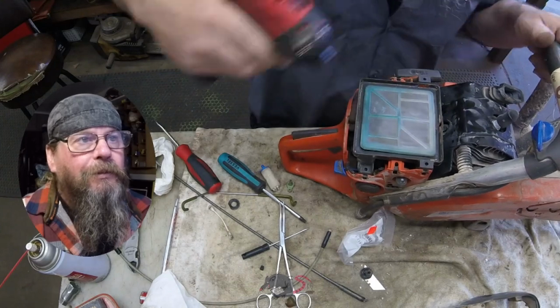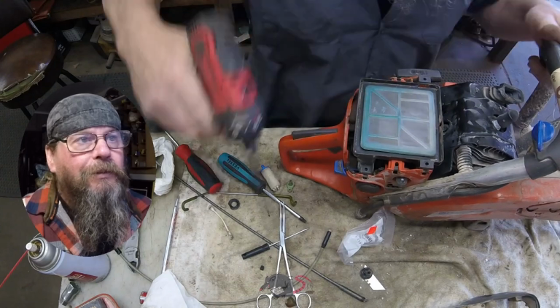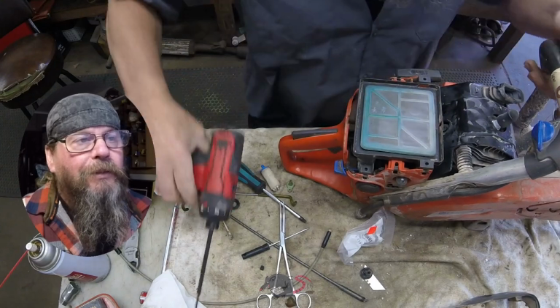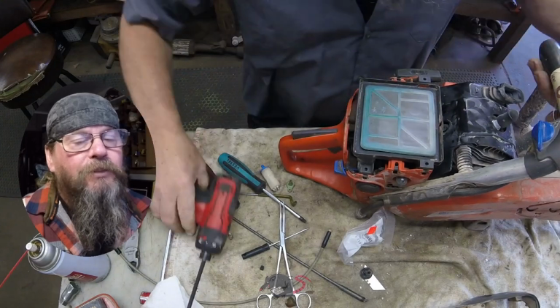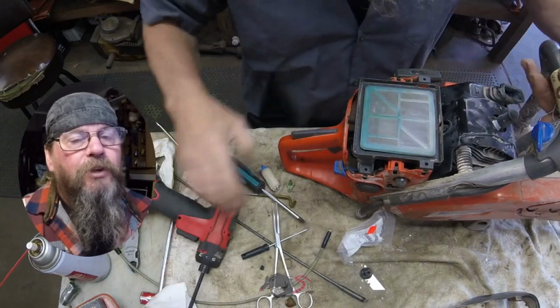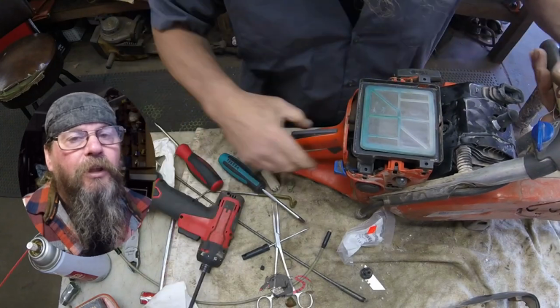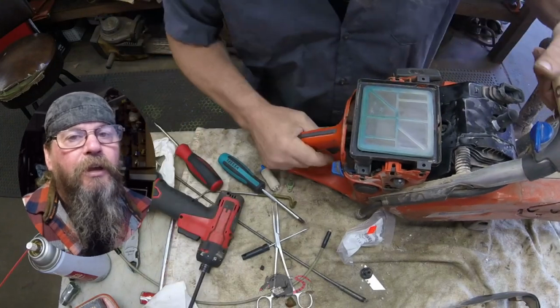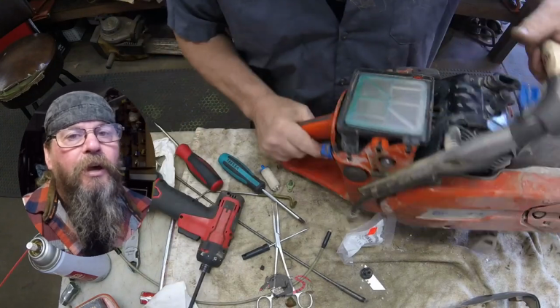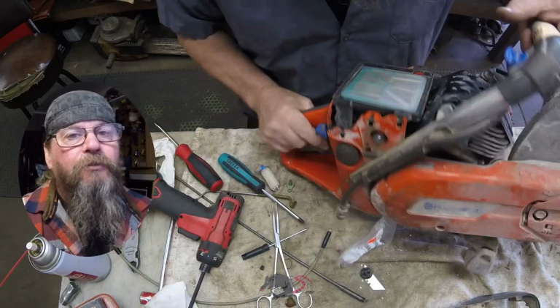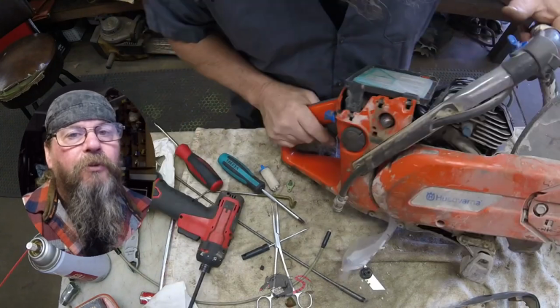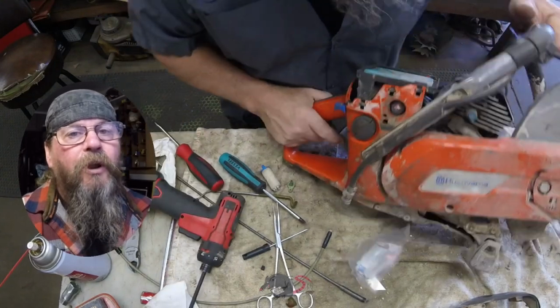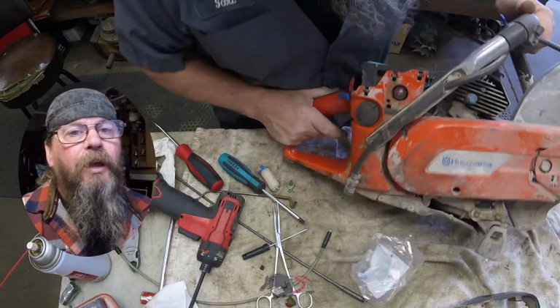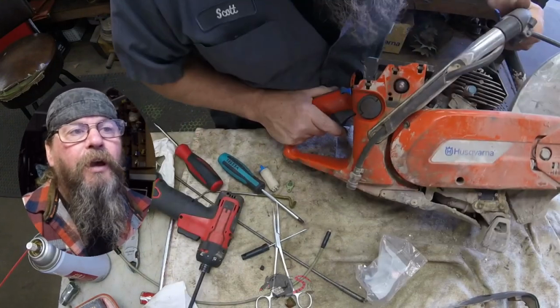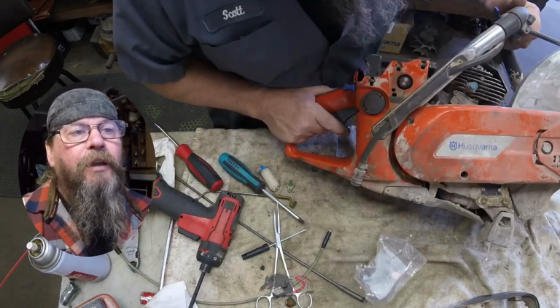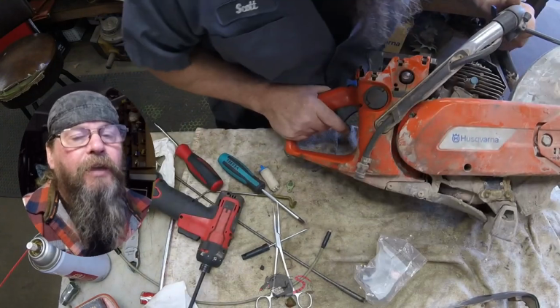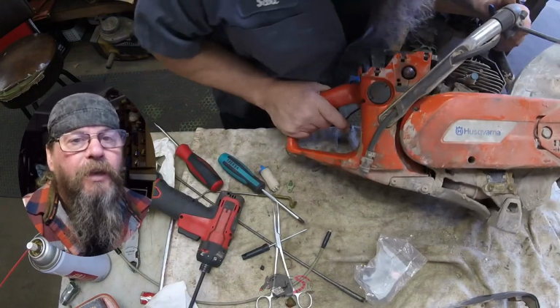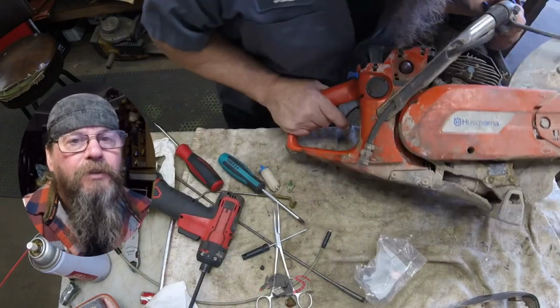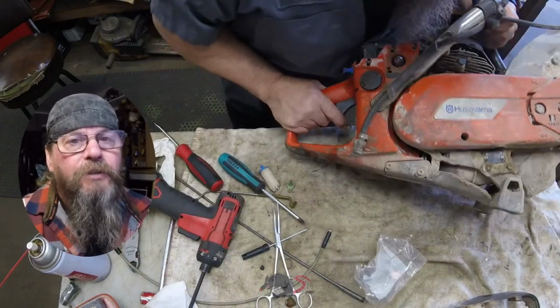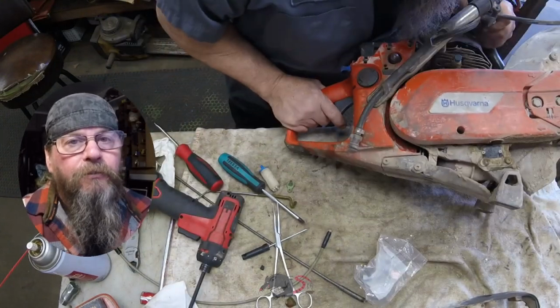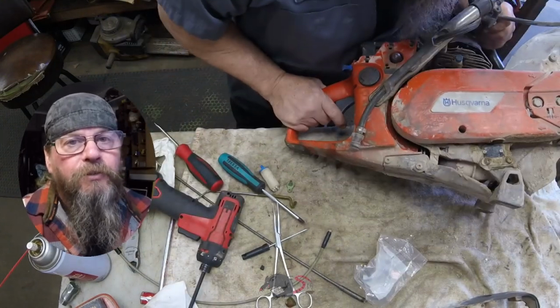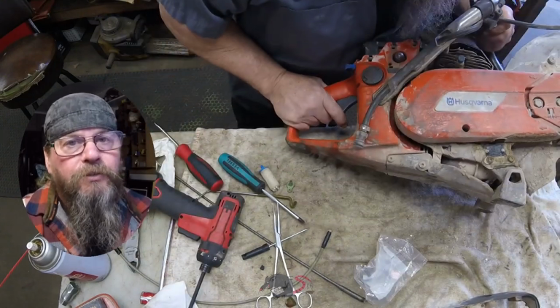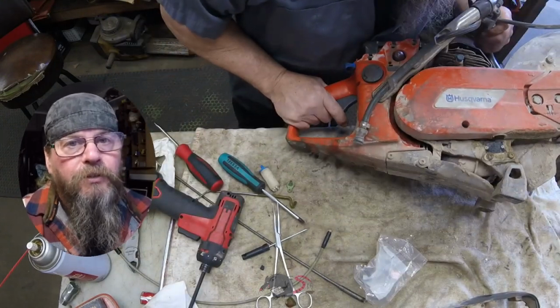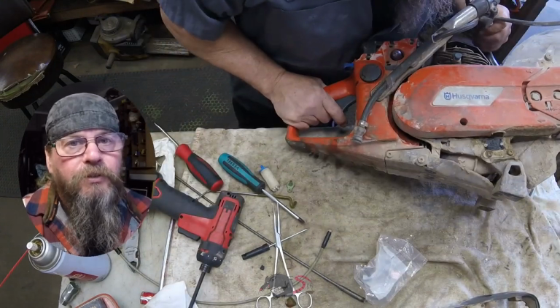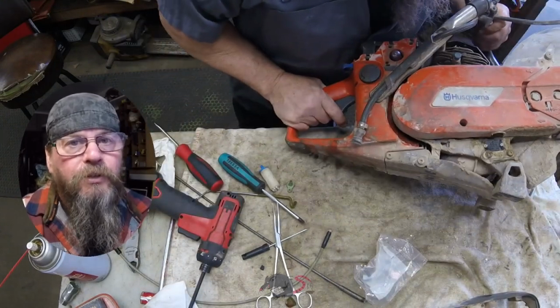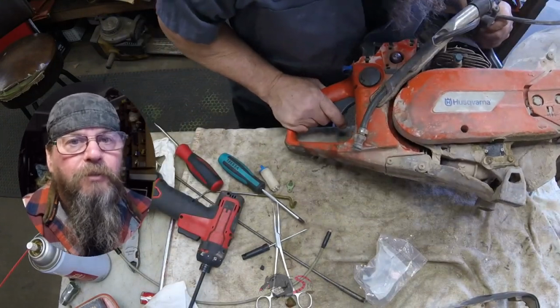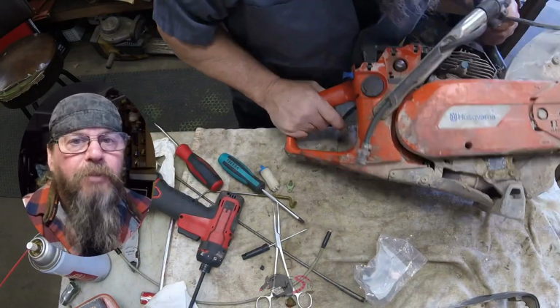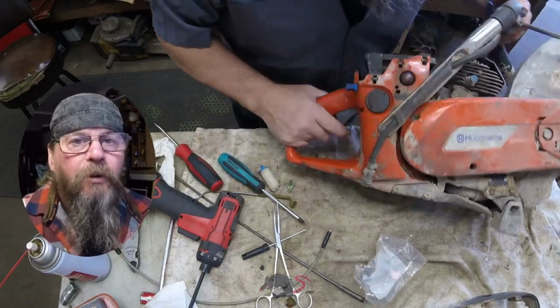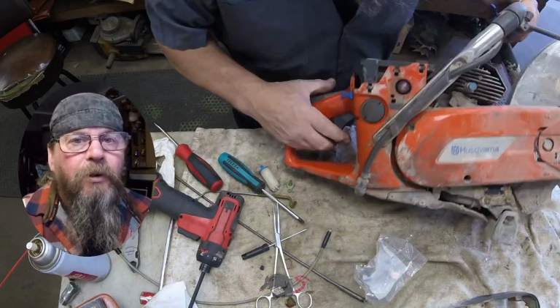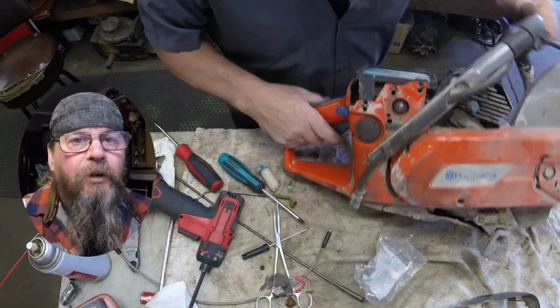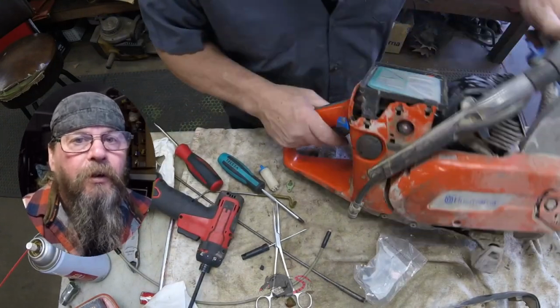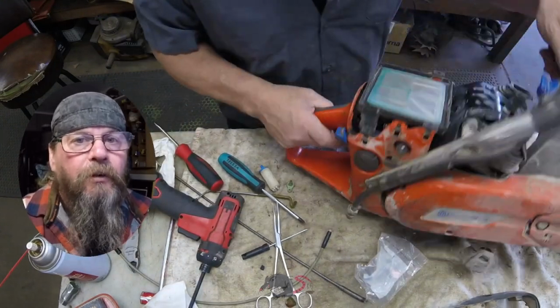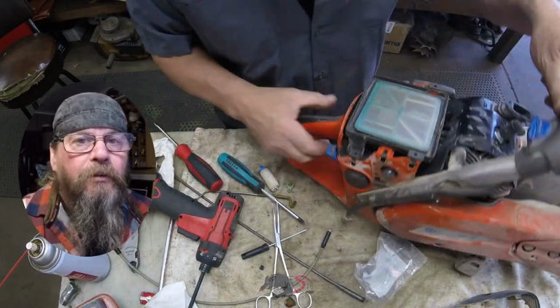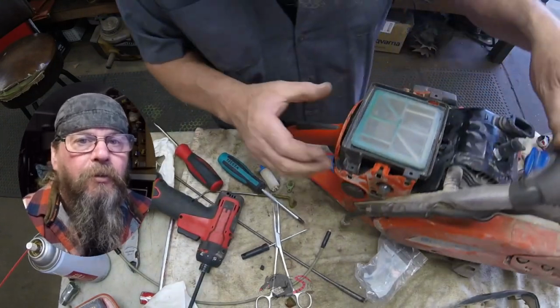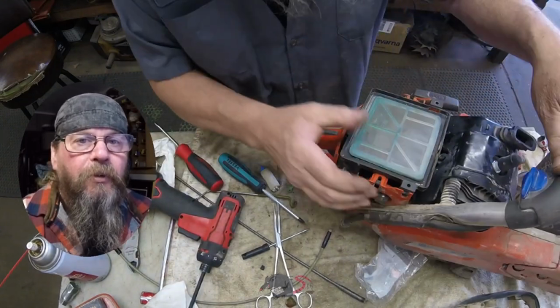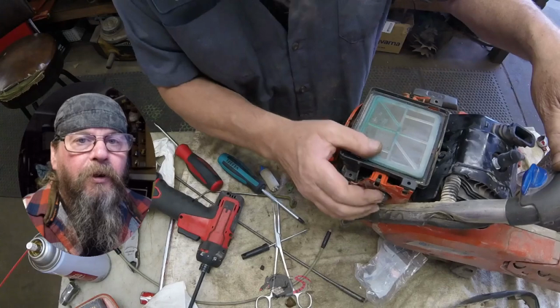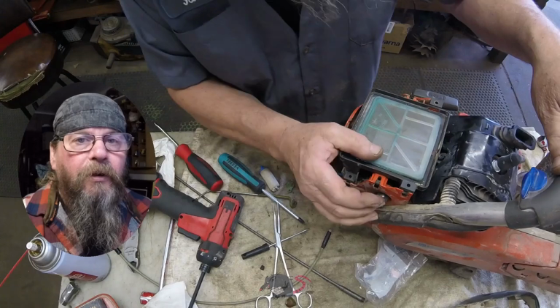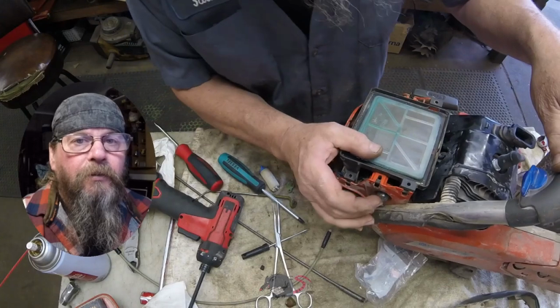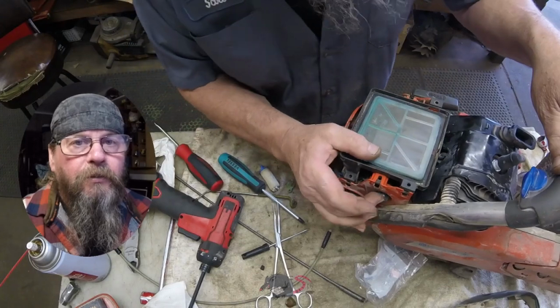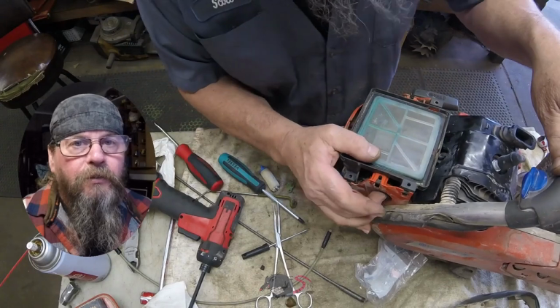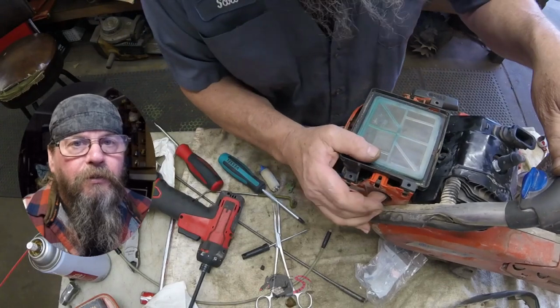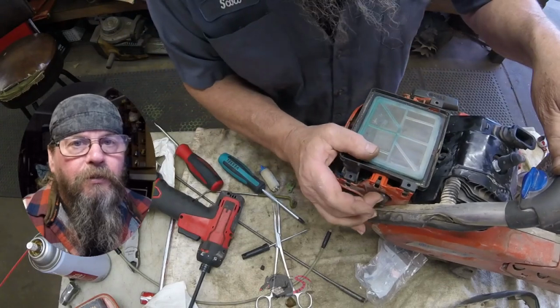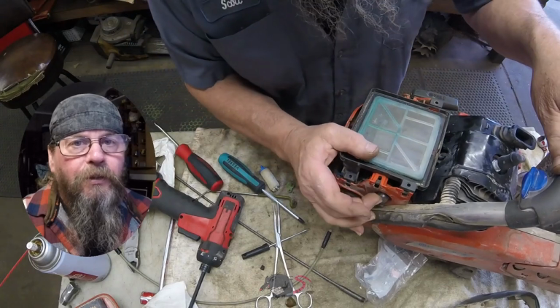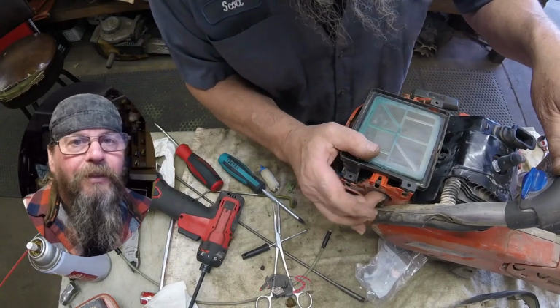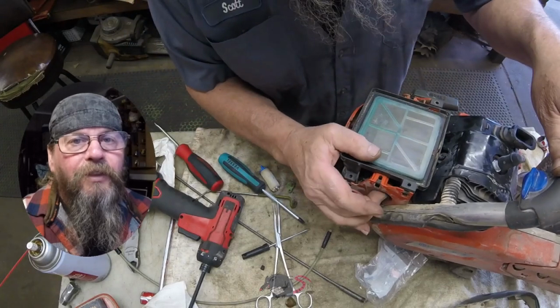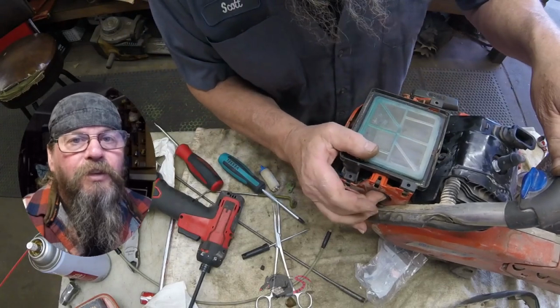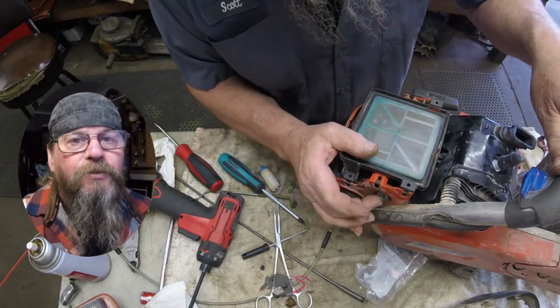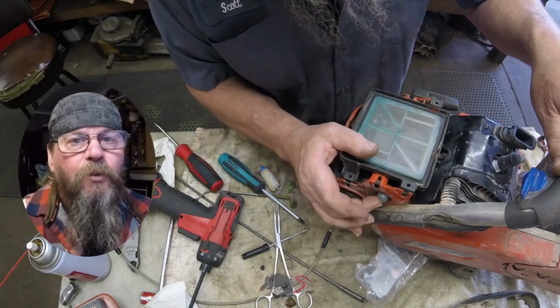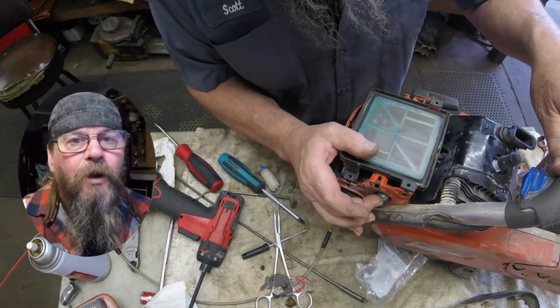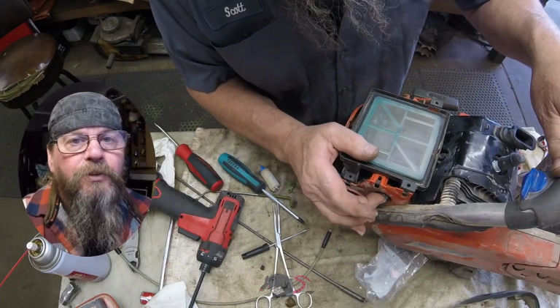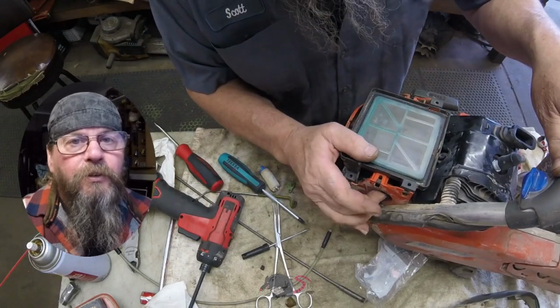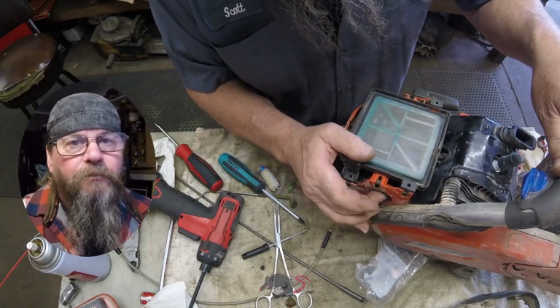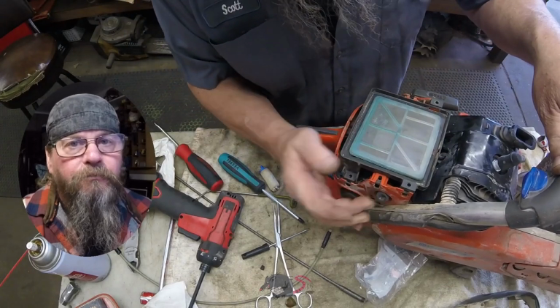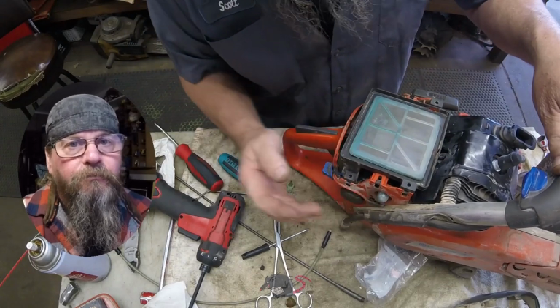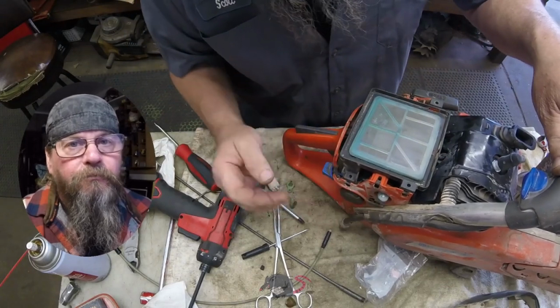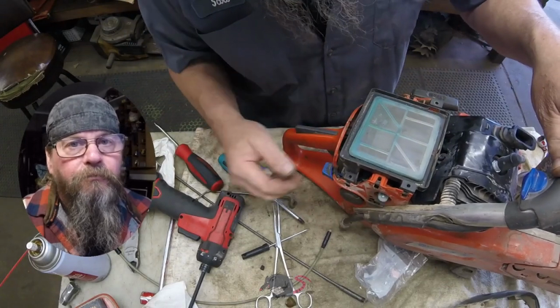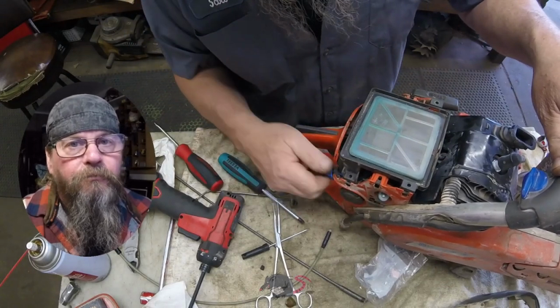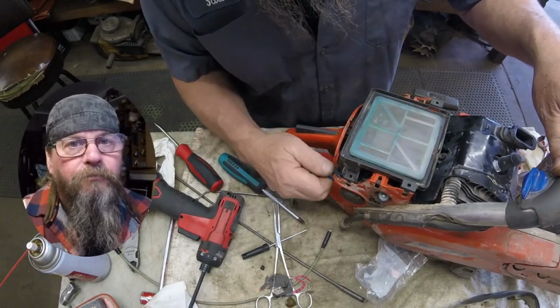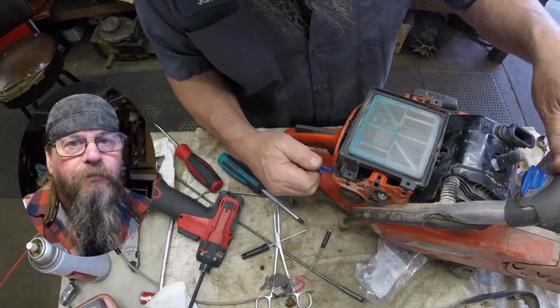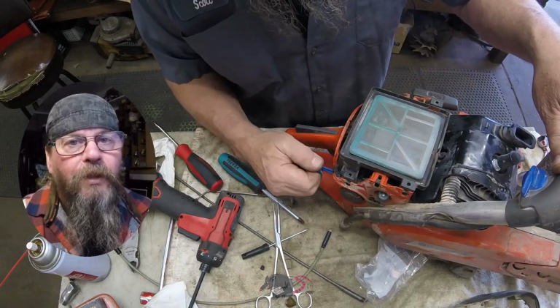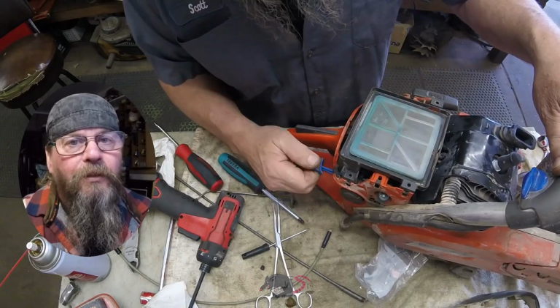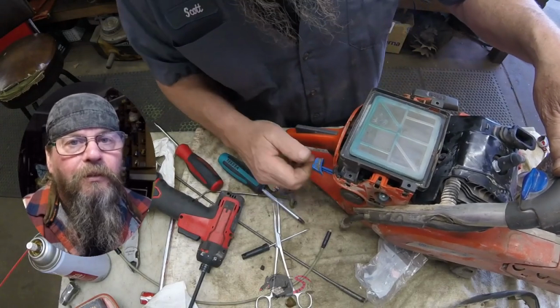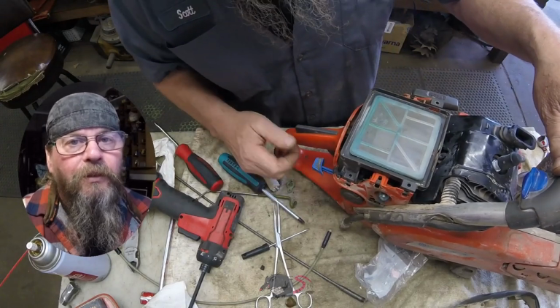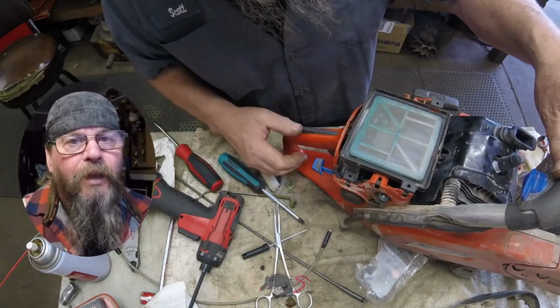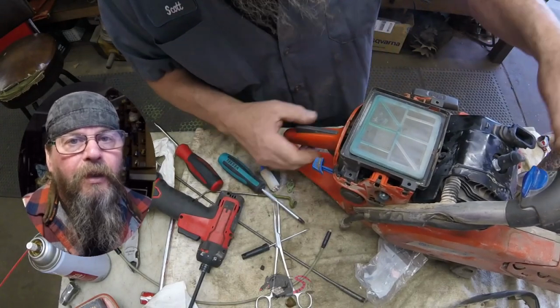That's all I've got for you on the K760 power cutter repair. Thanks for watching. Later.